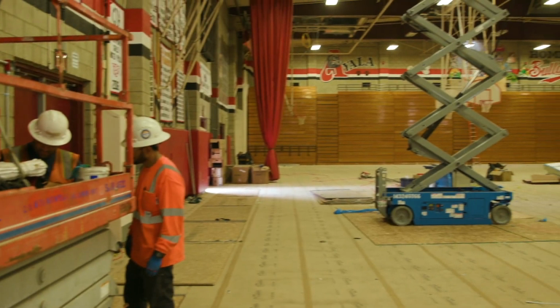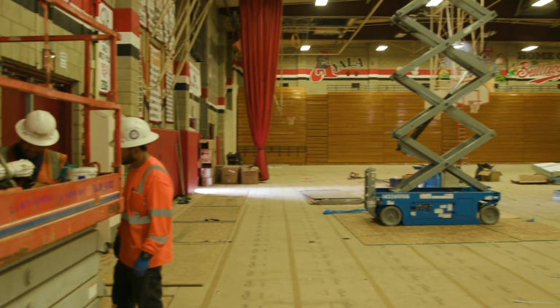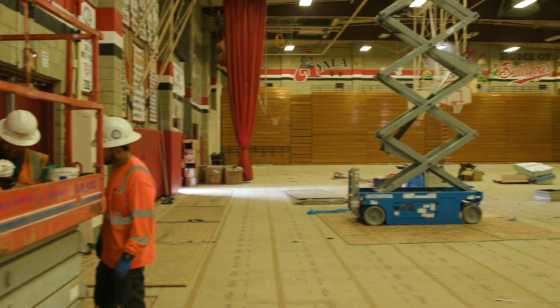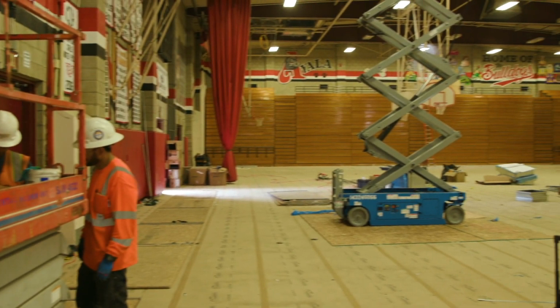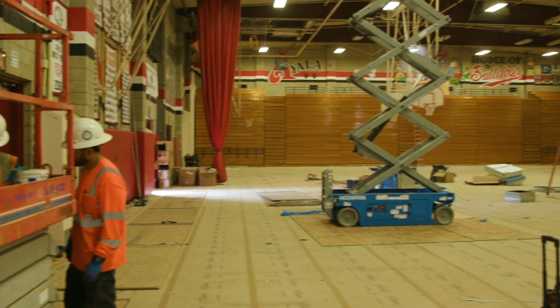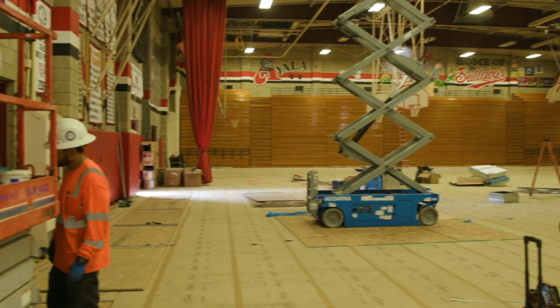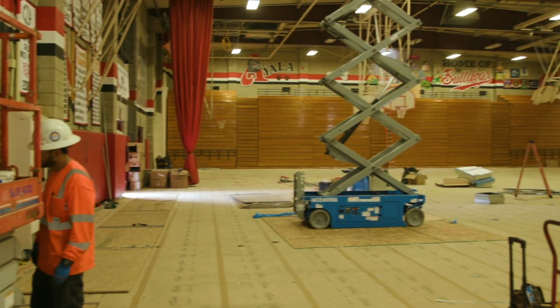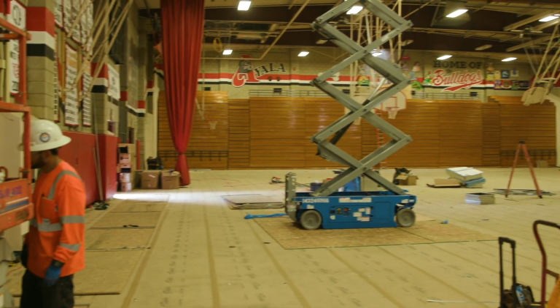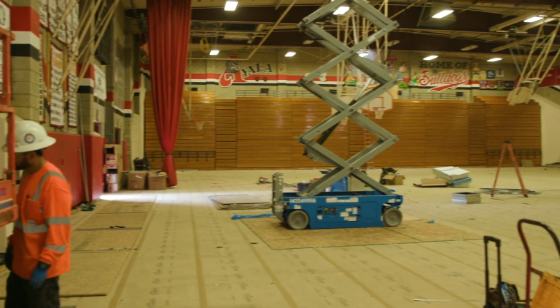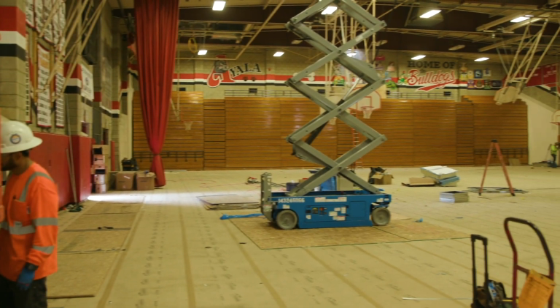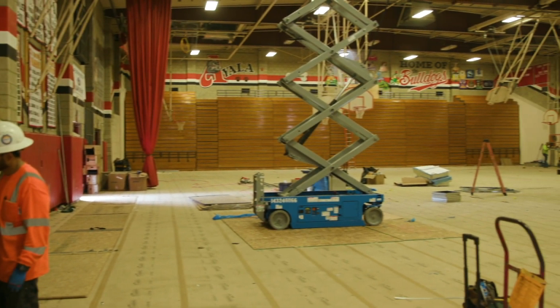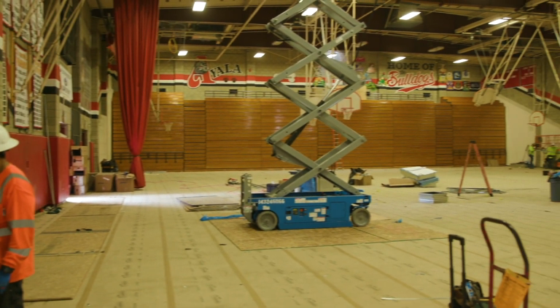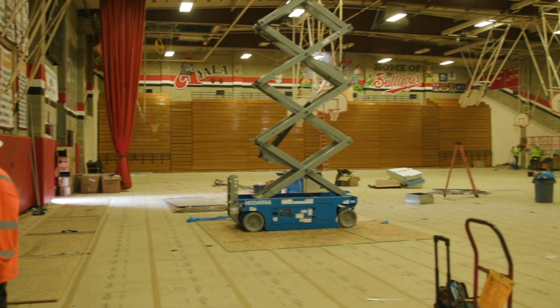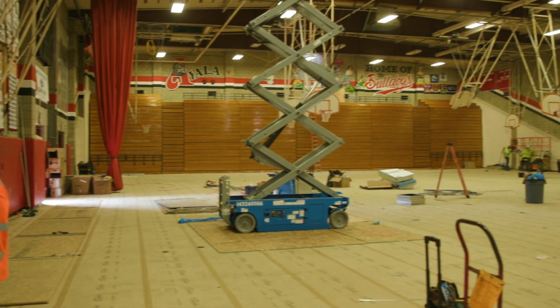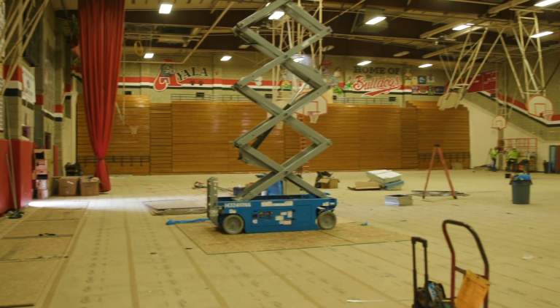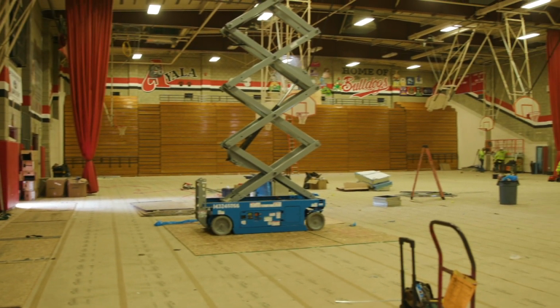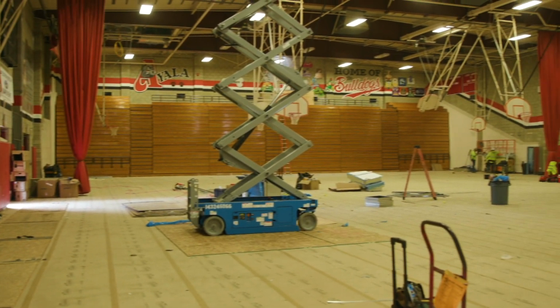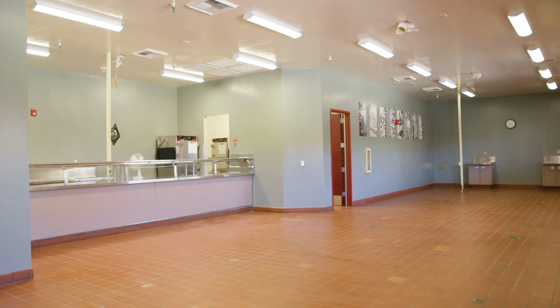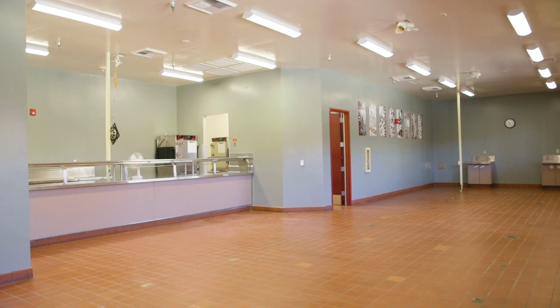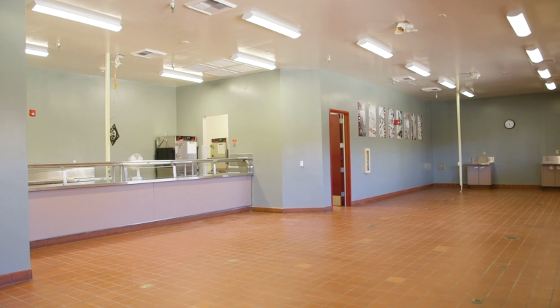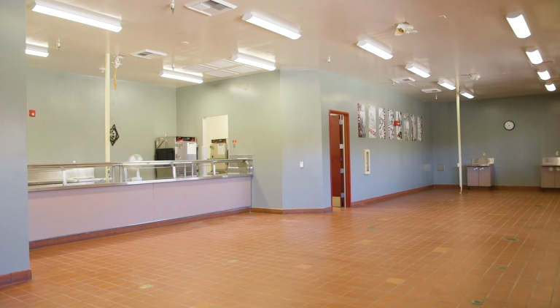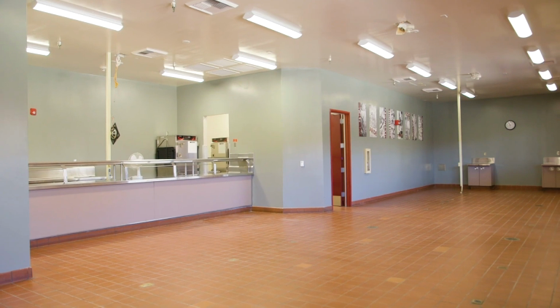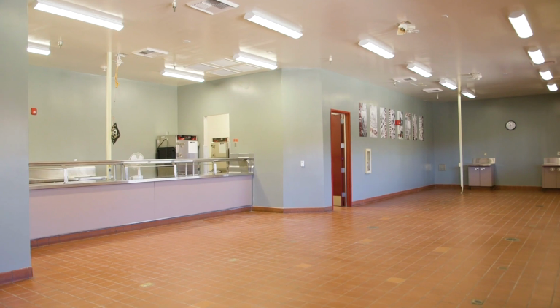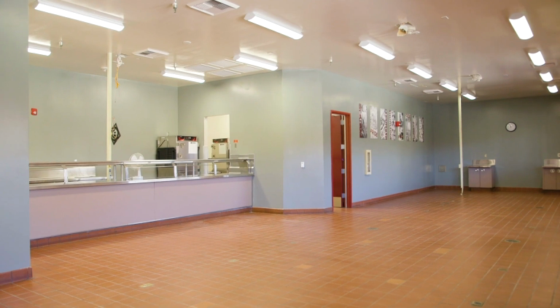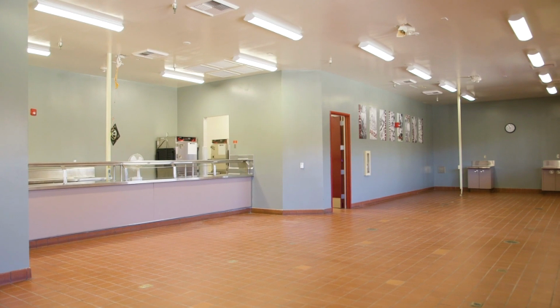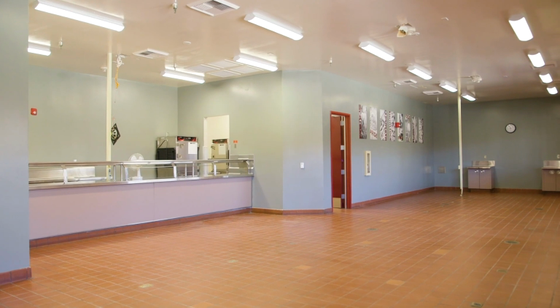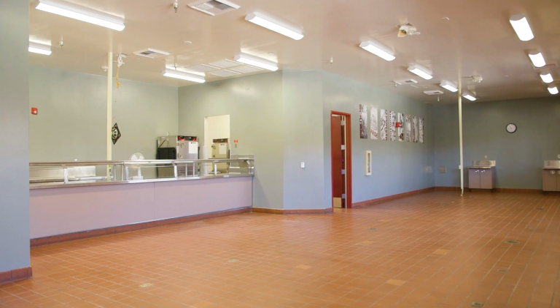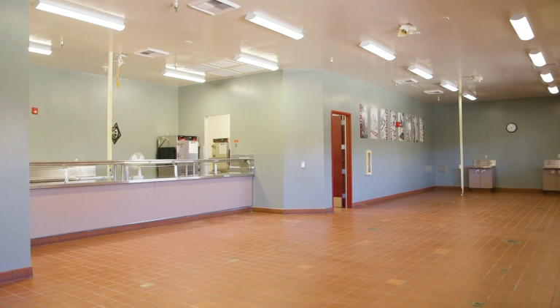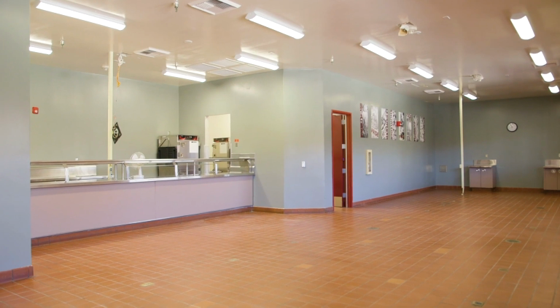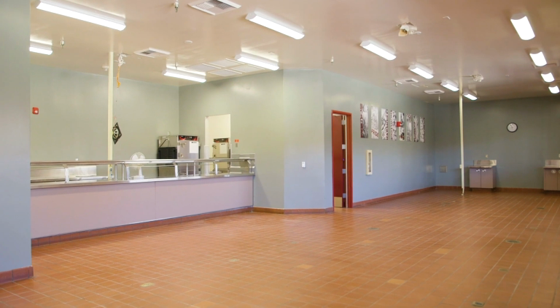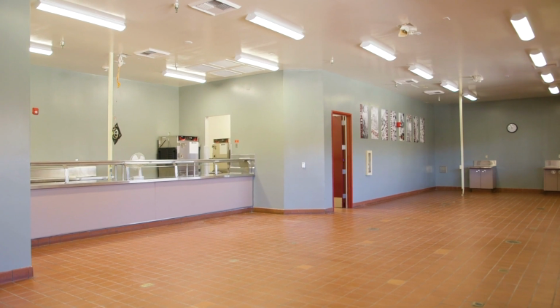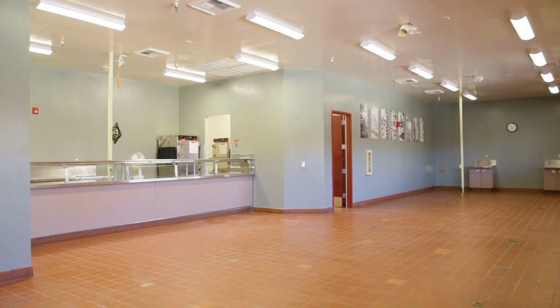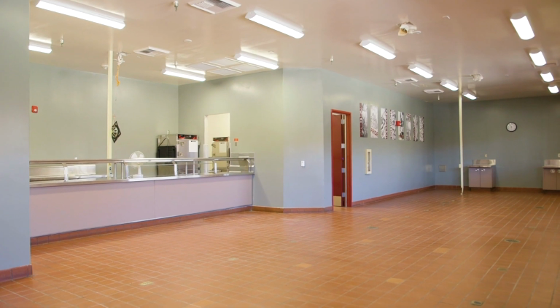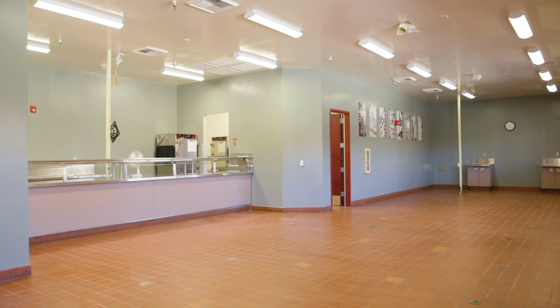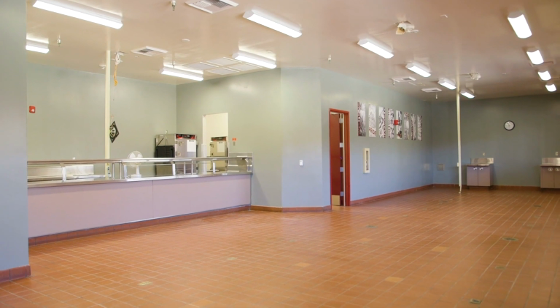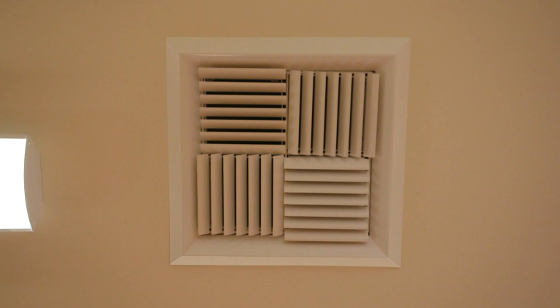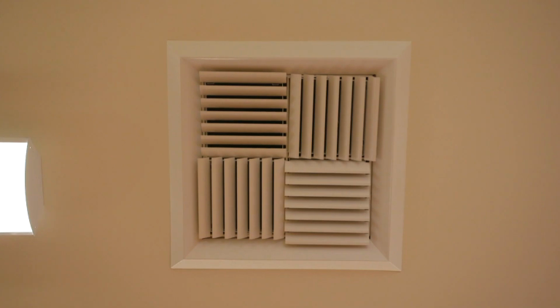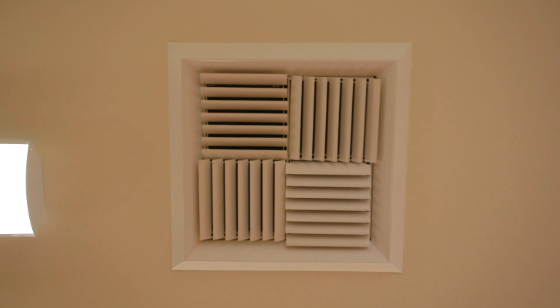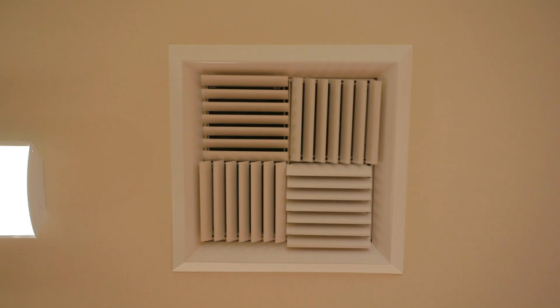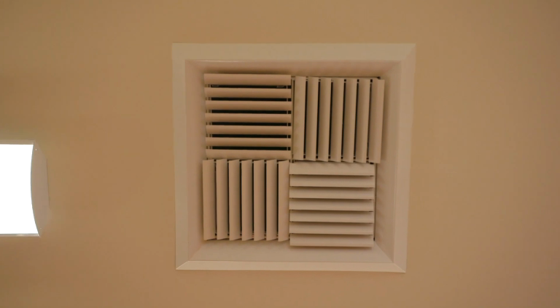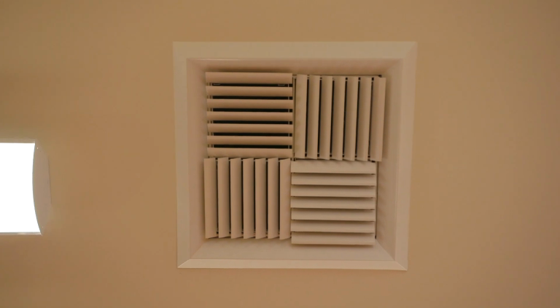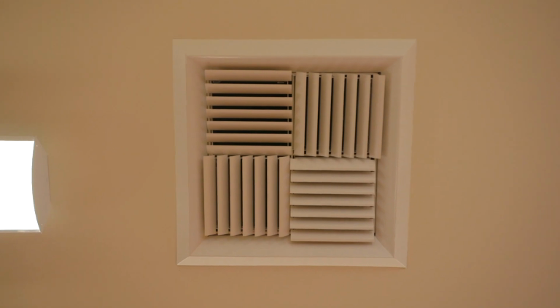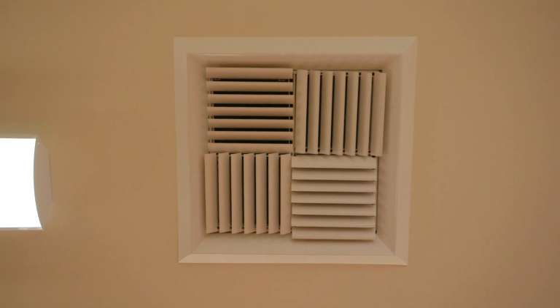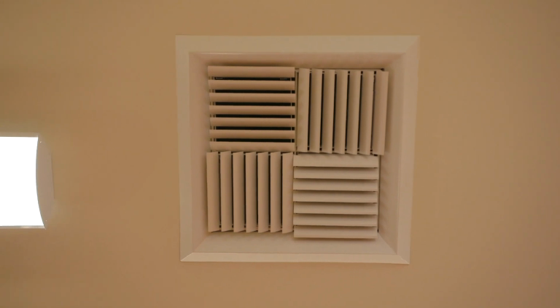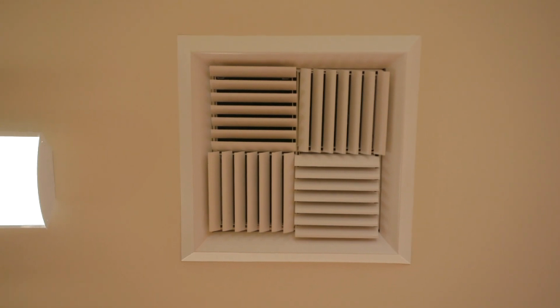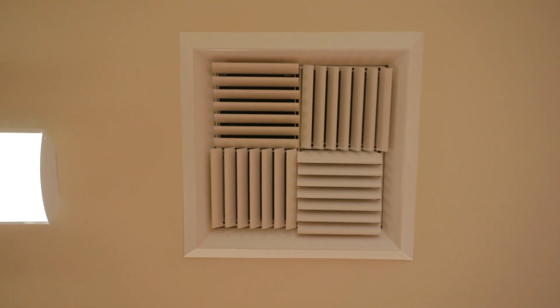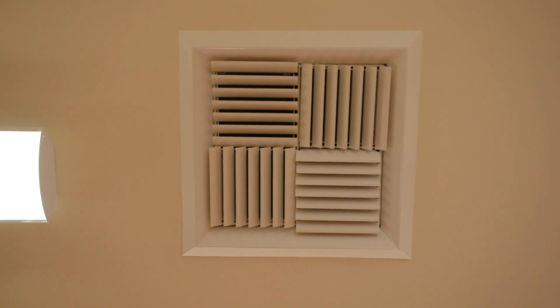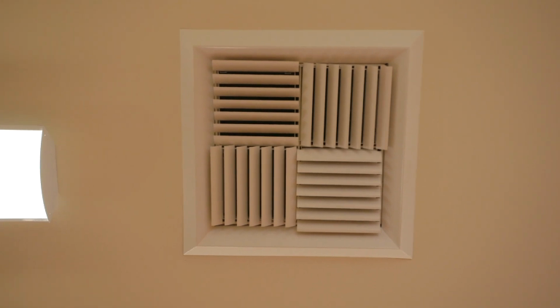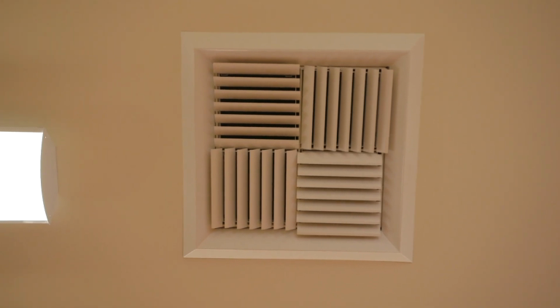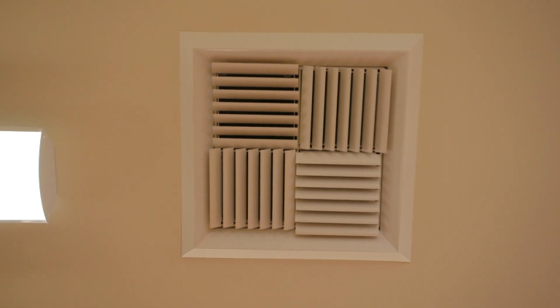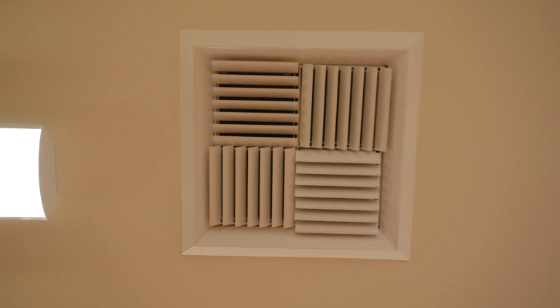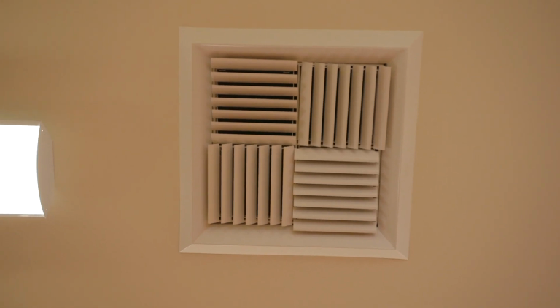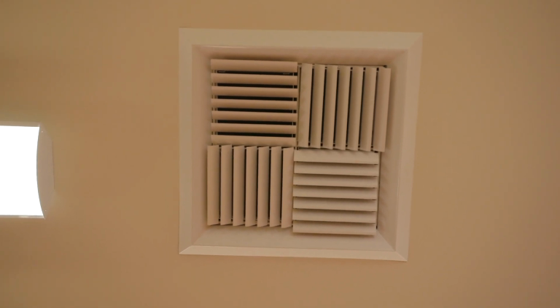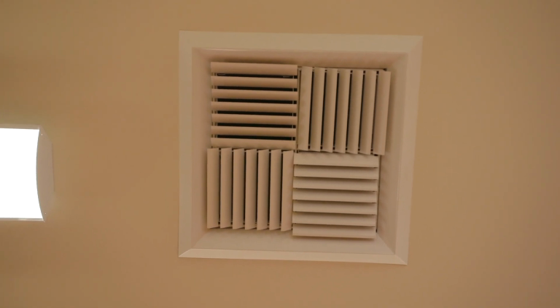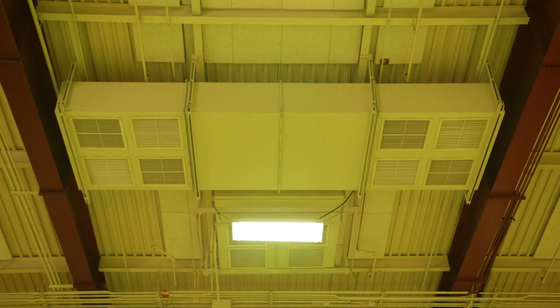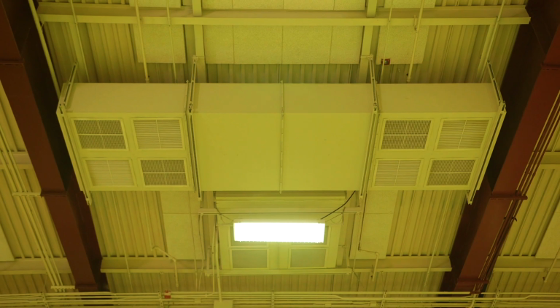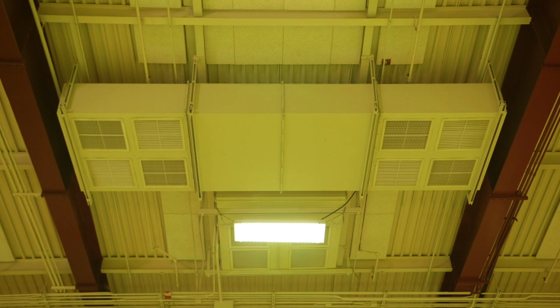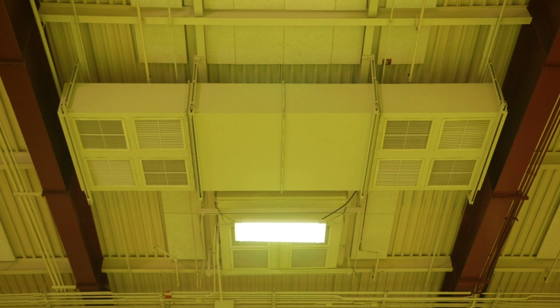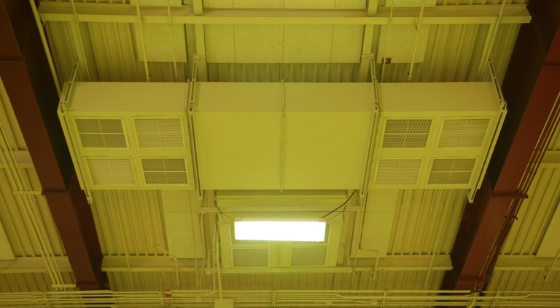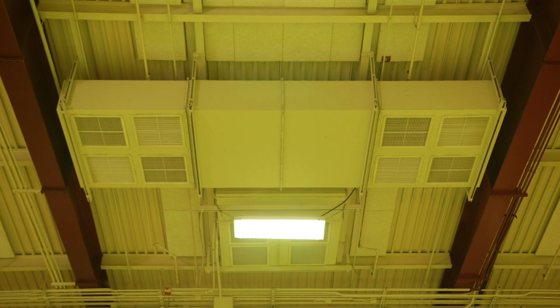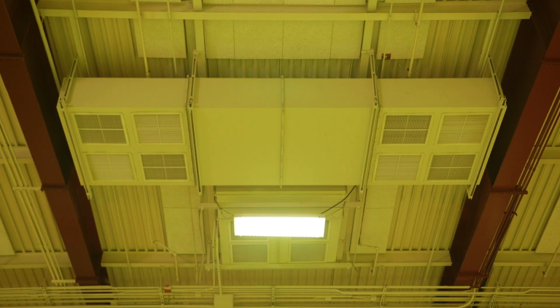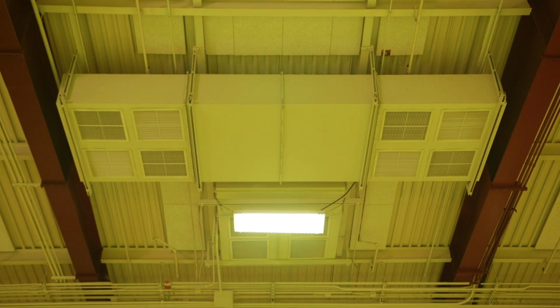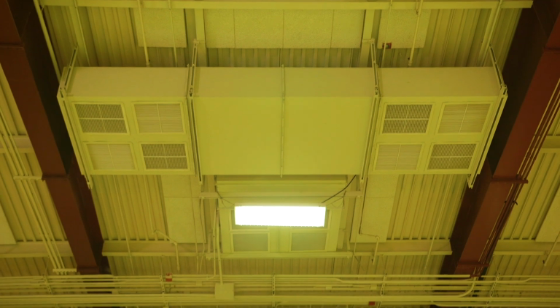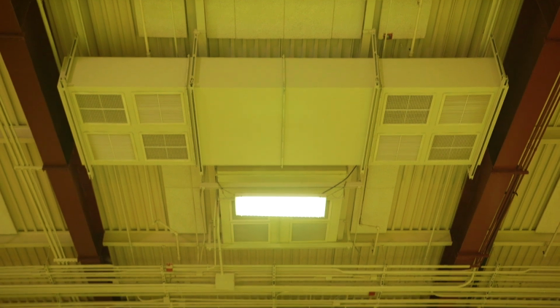This summer, Ayala High School Gymnasium and Kitchen received new HVAC and acoustic upgrades installed in the gym.